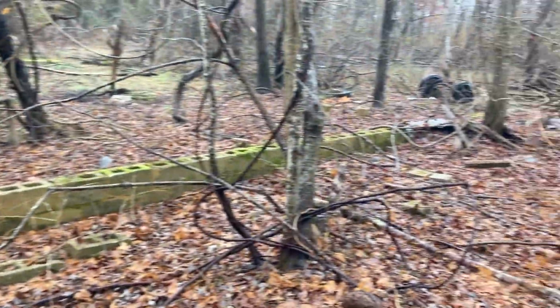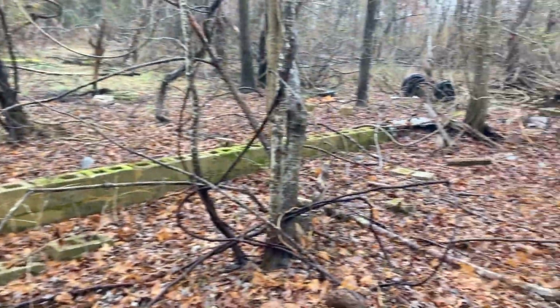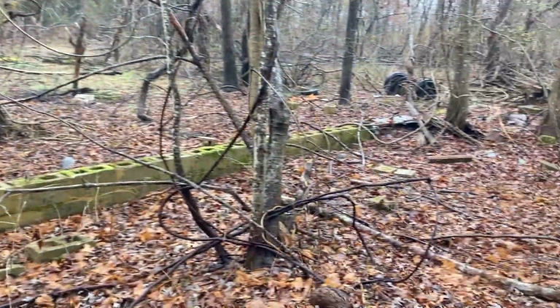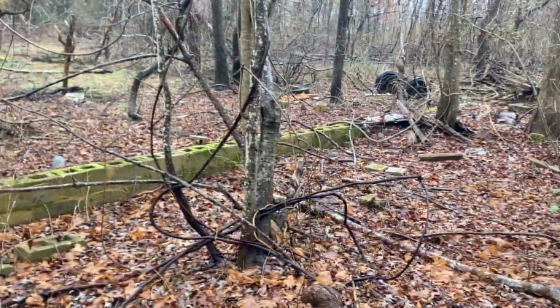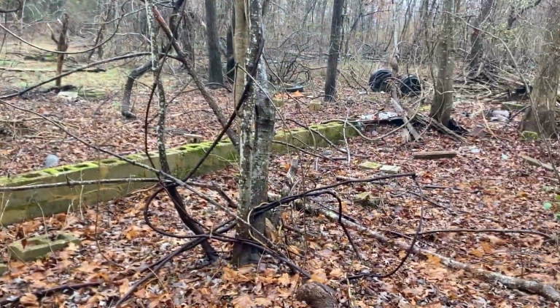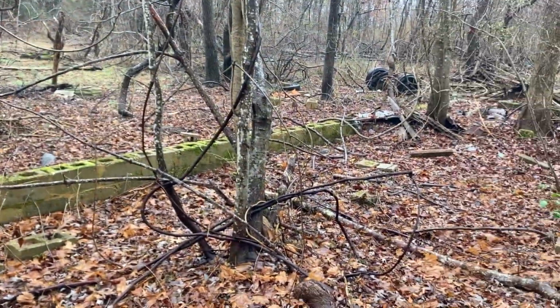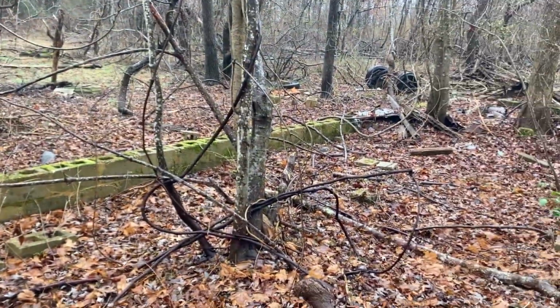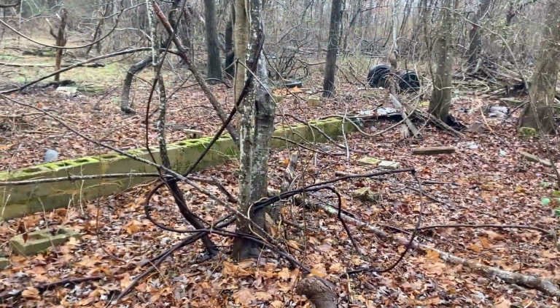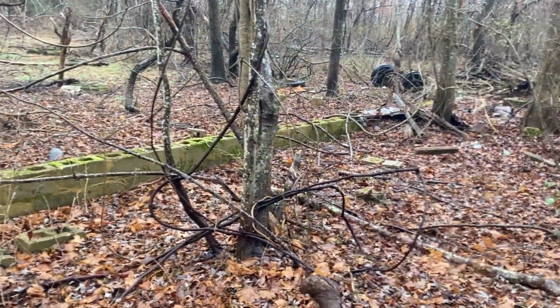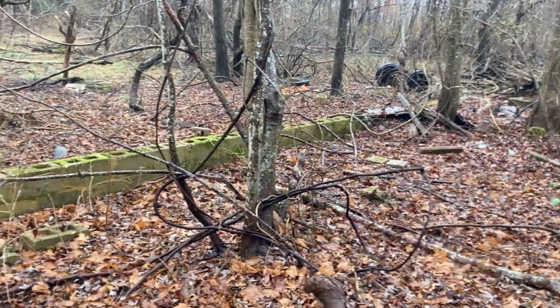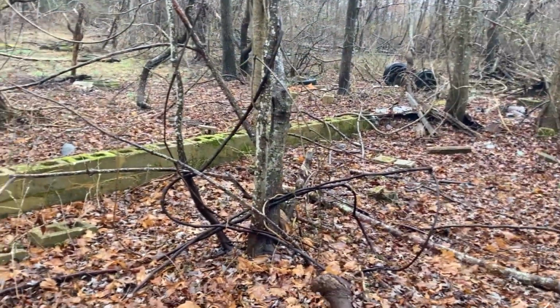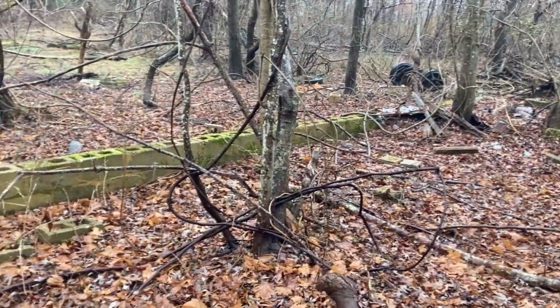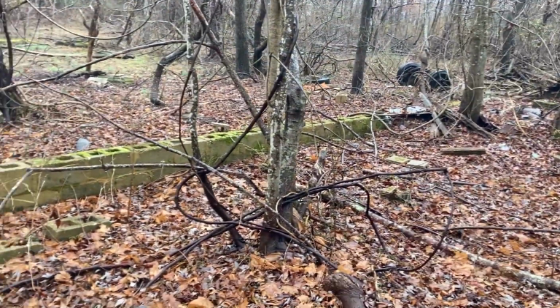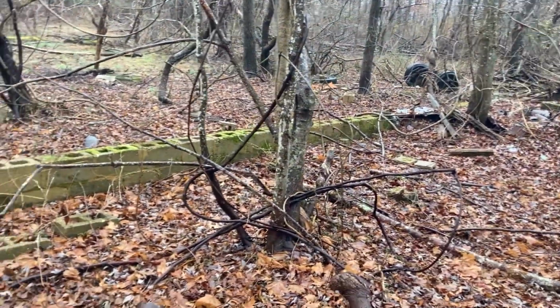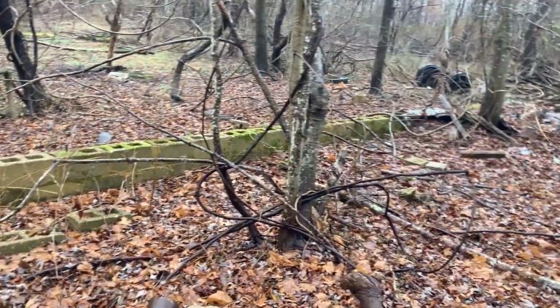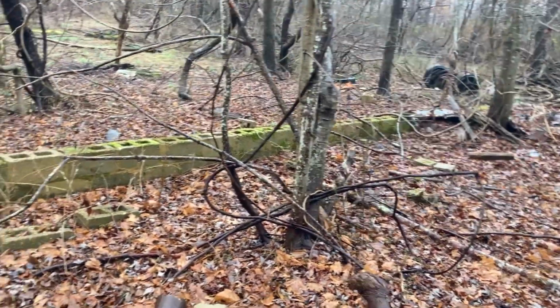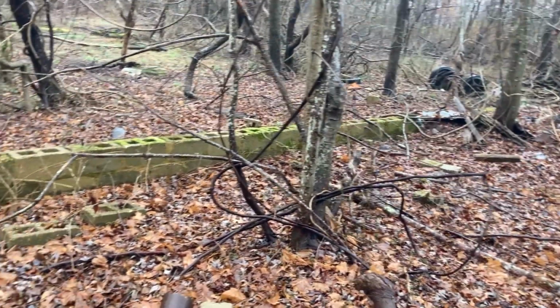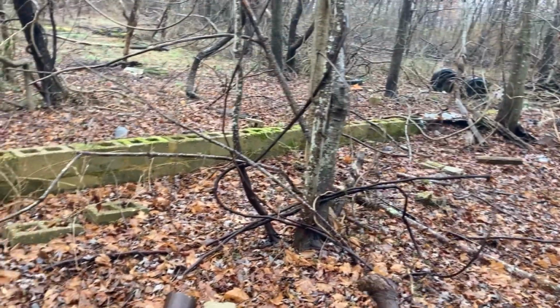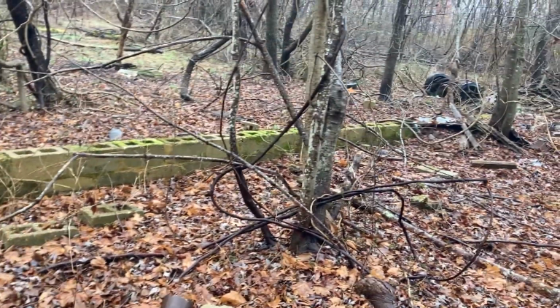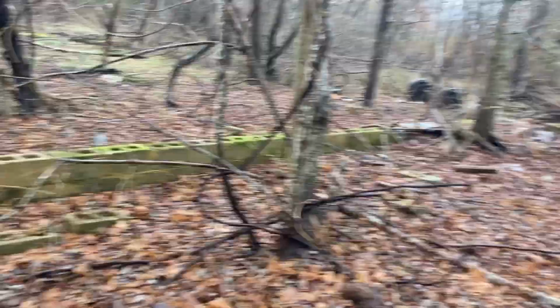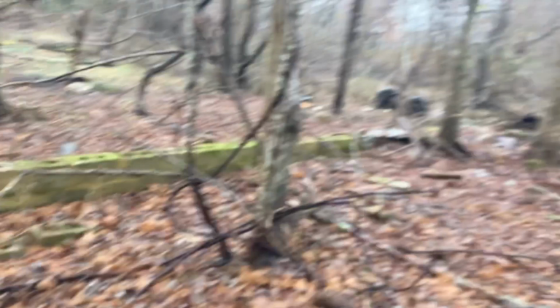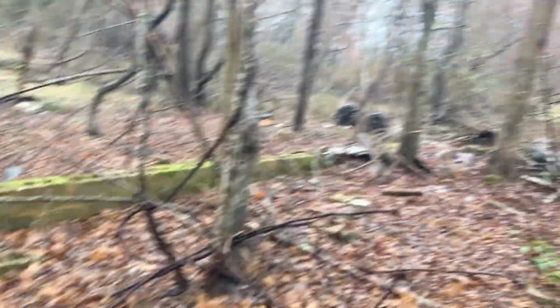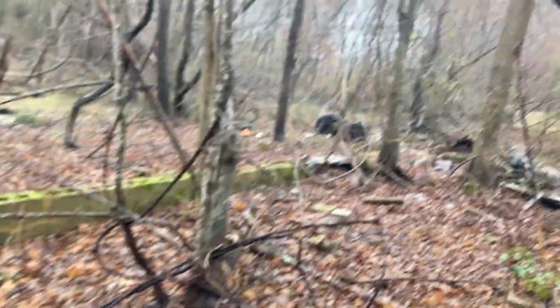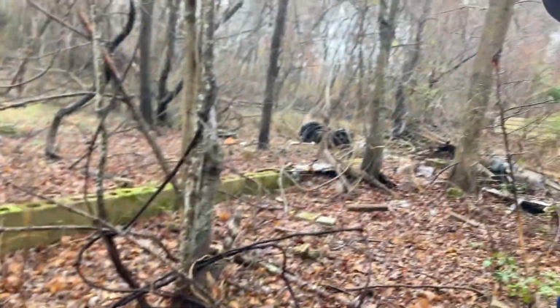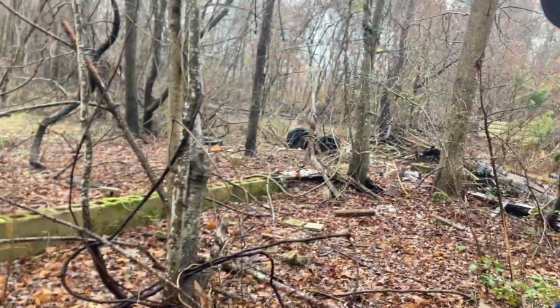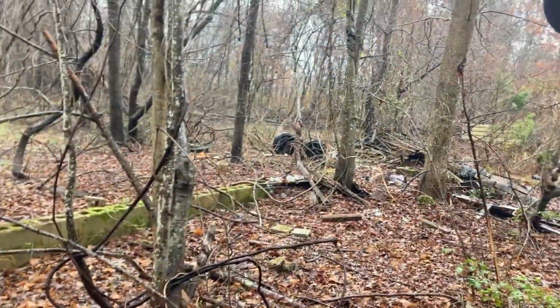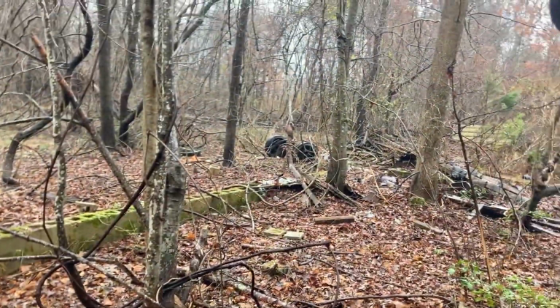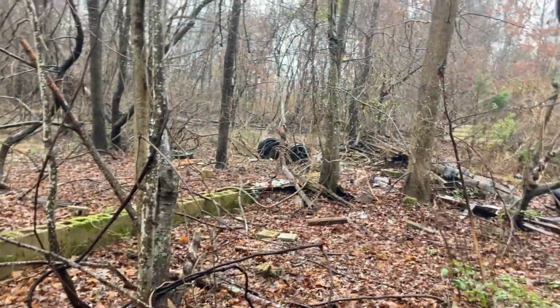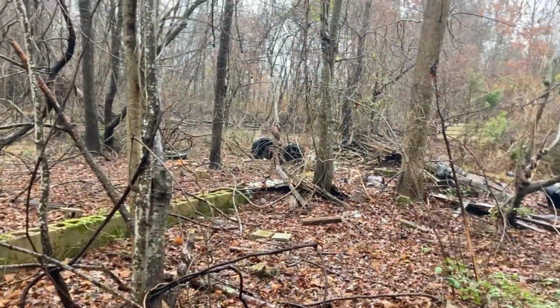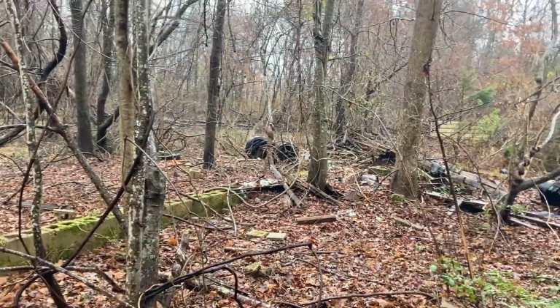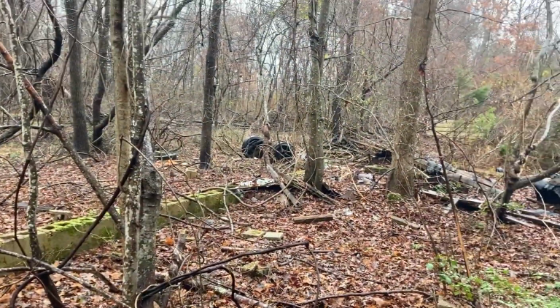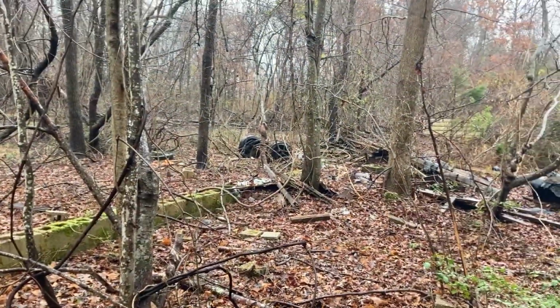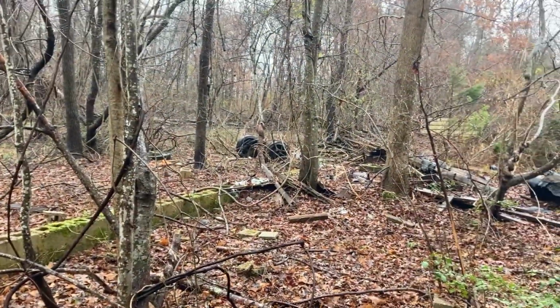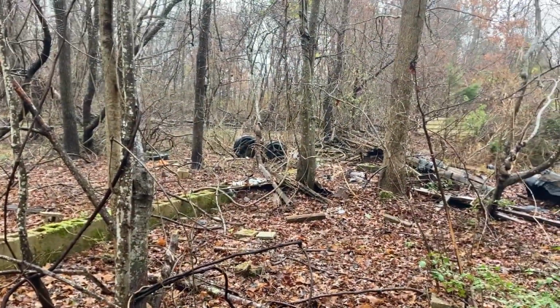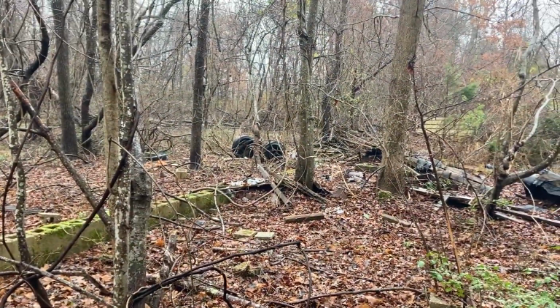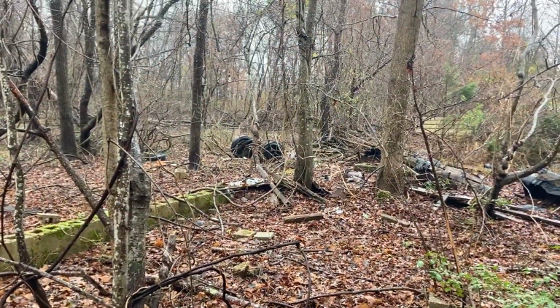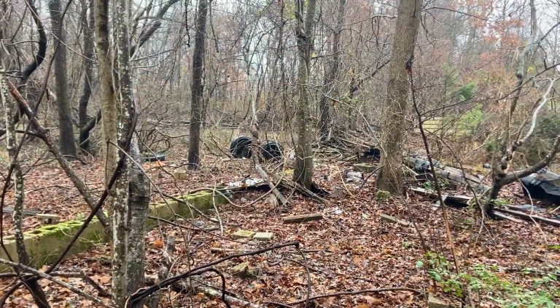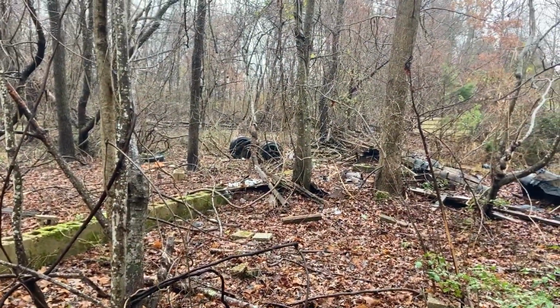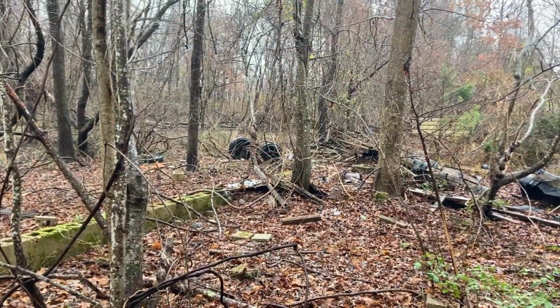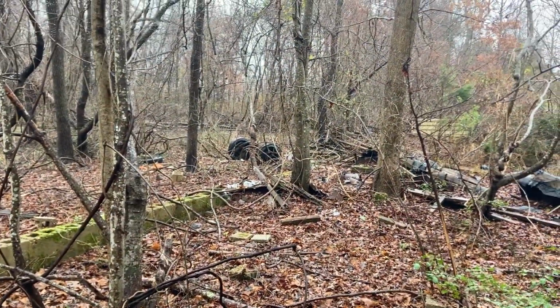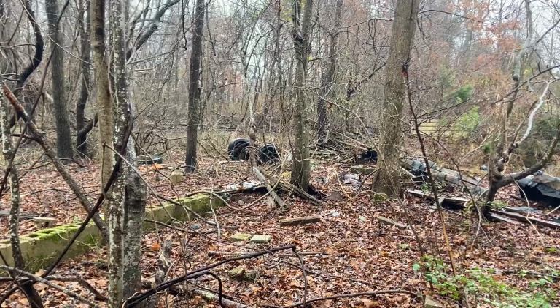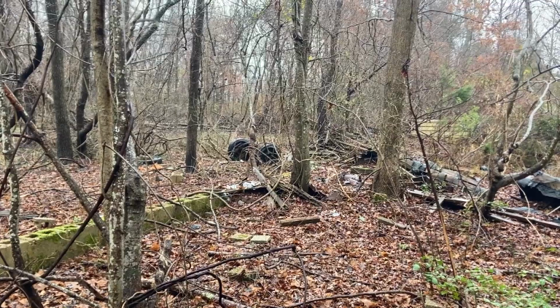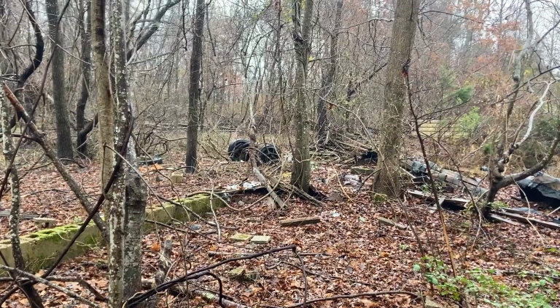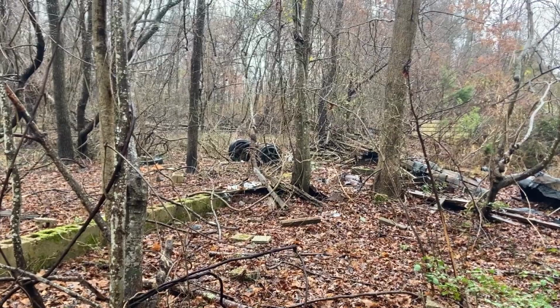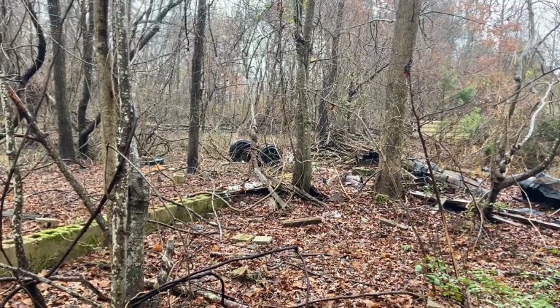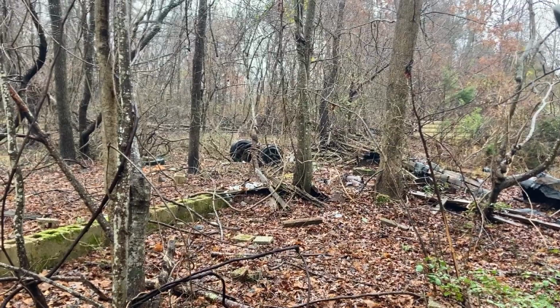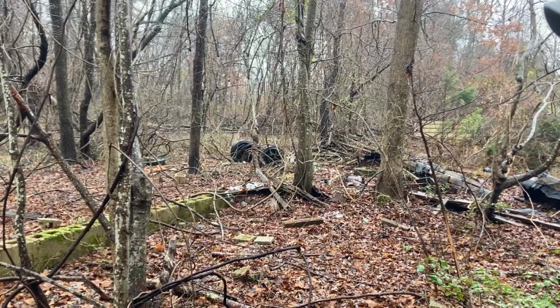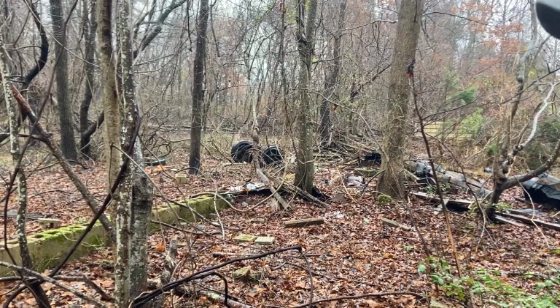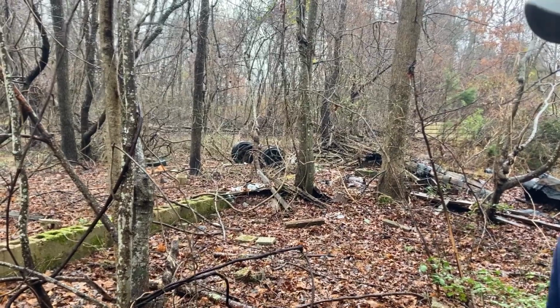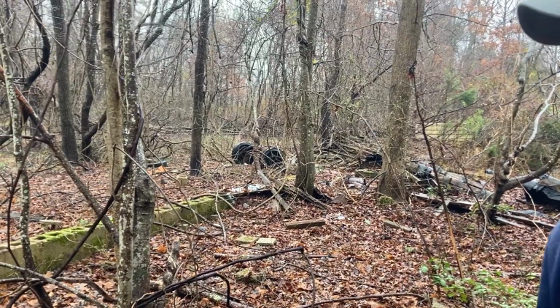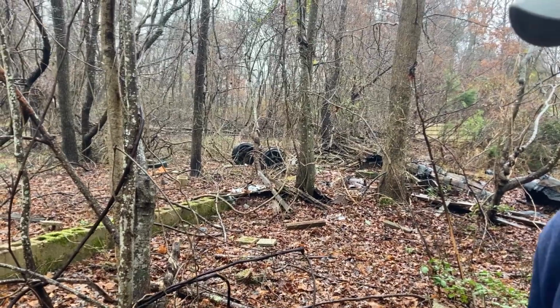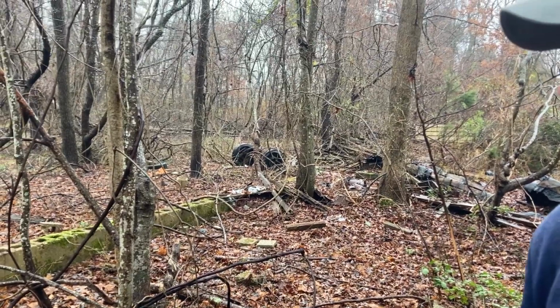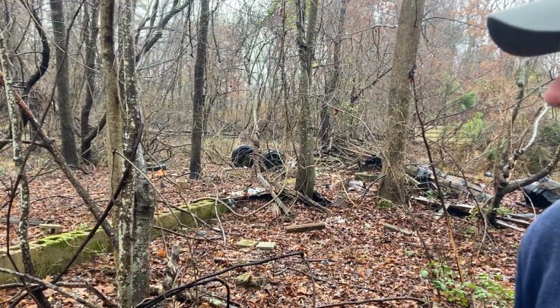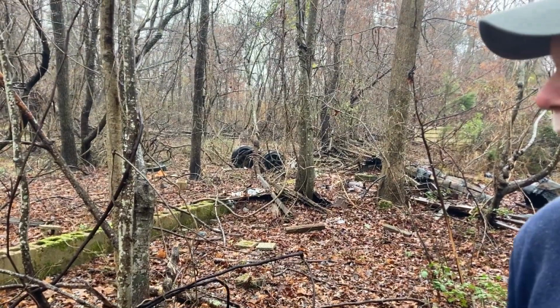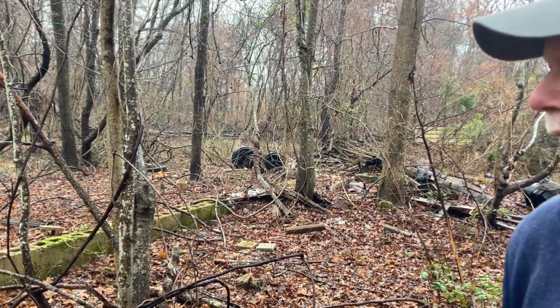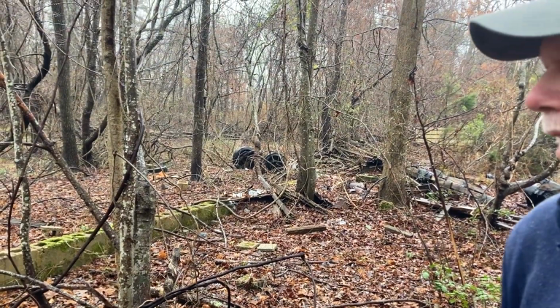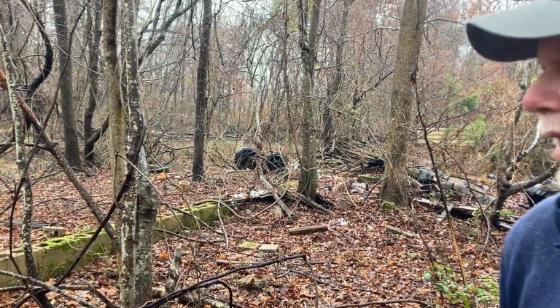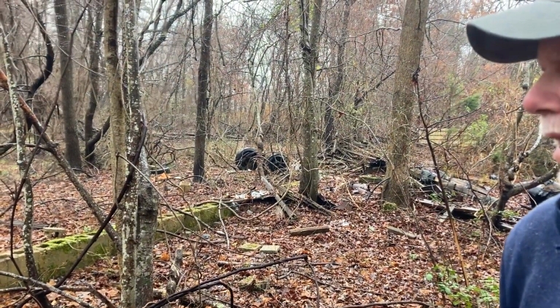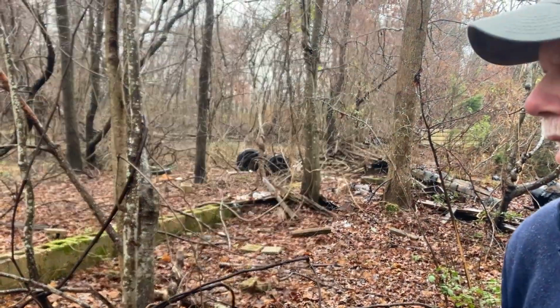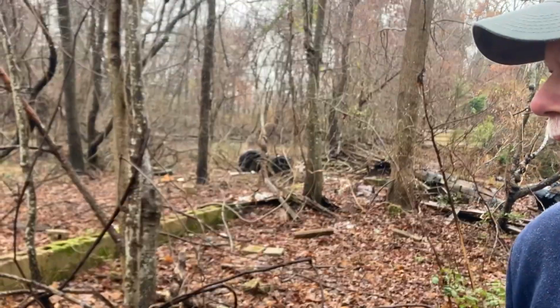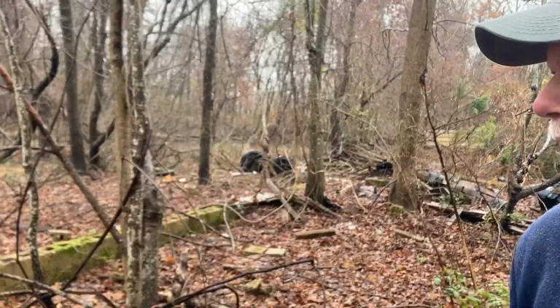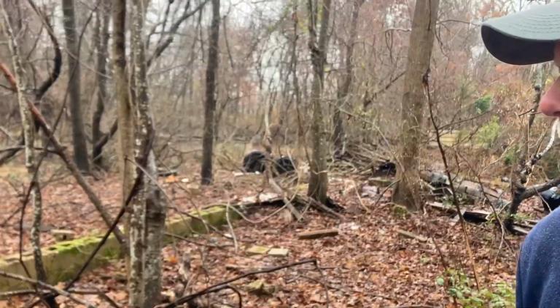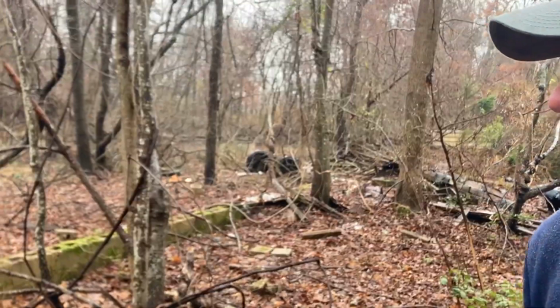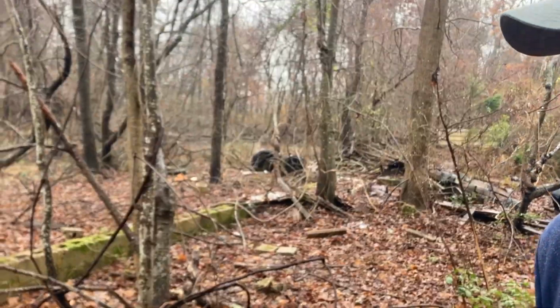This was probably a workshop with the foundation and everything — it had to be. I mean, look, you've got an old truck front end over there.